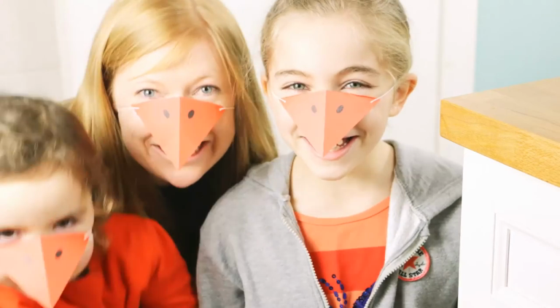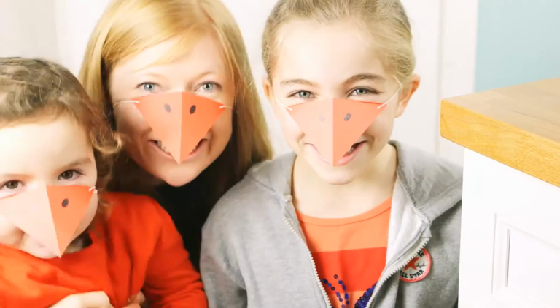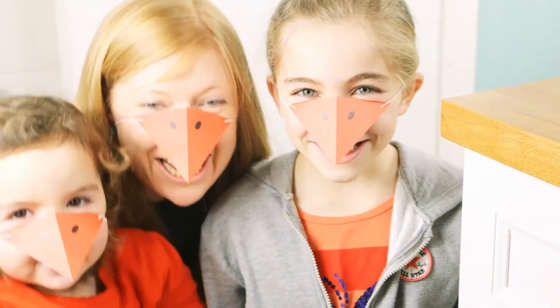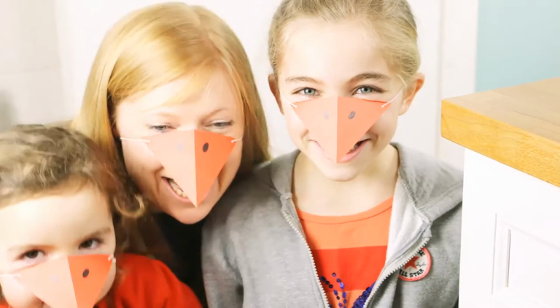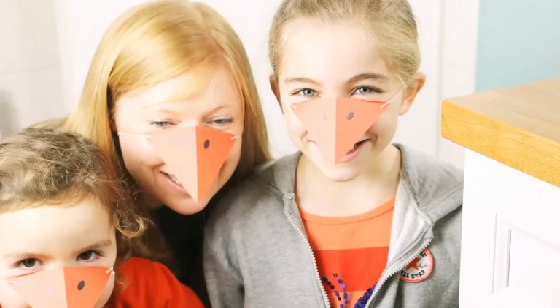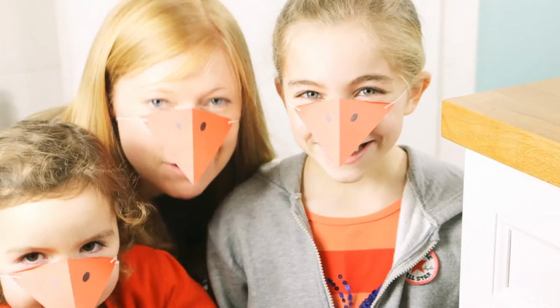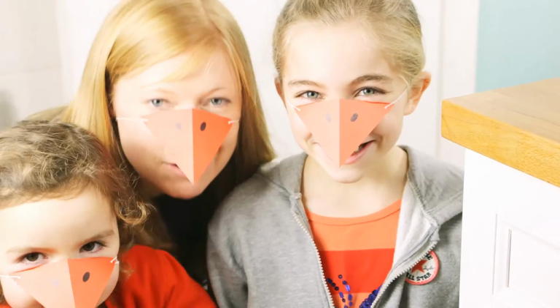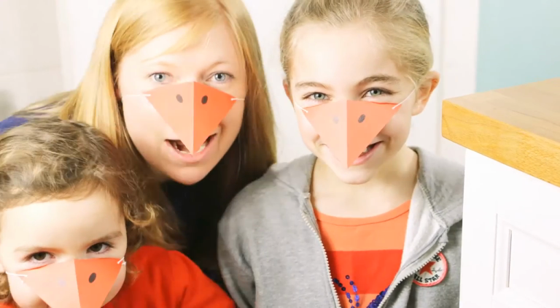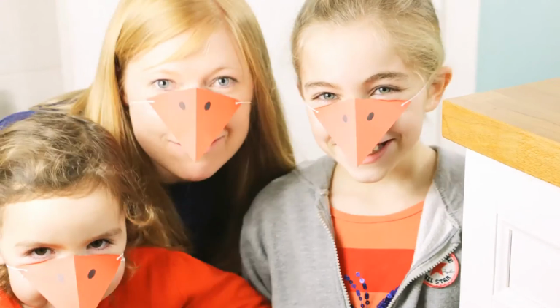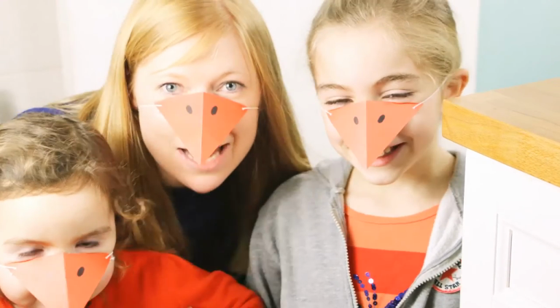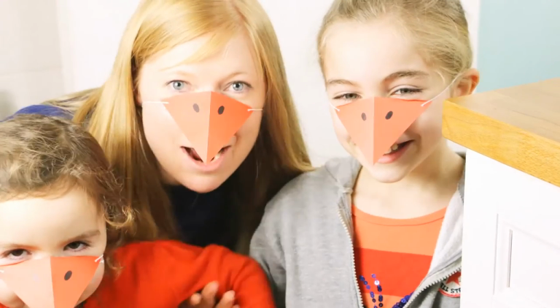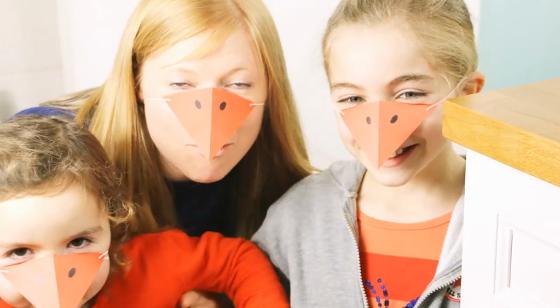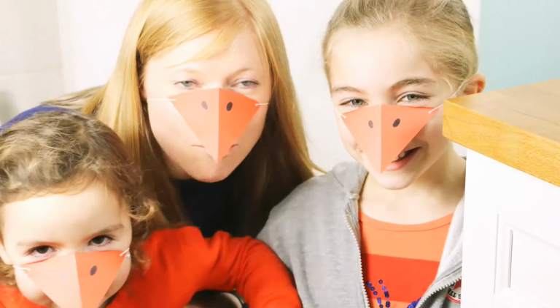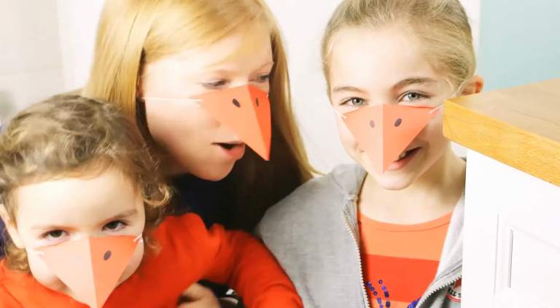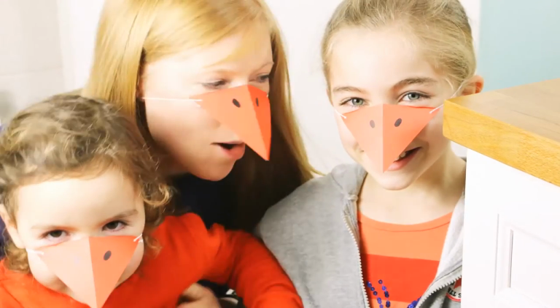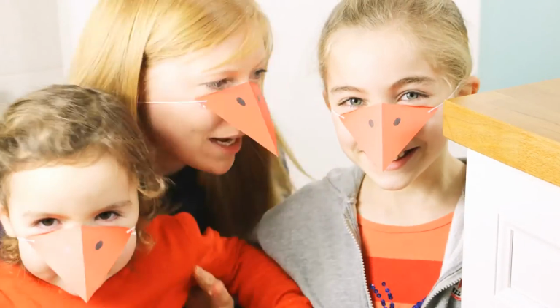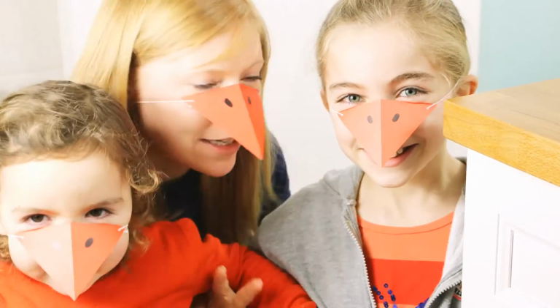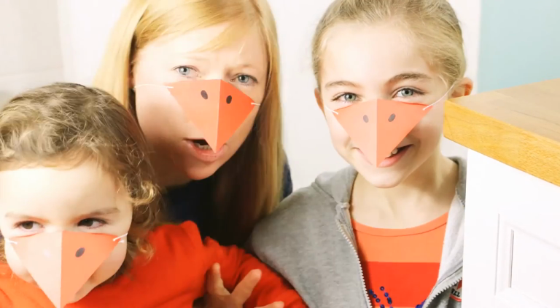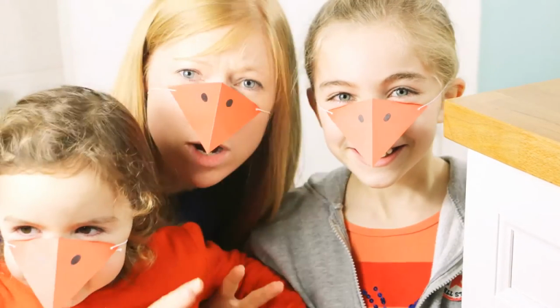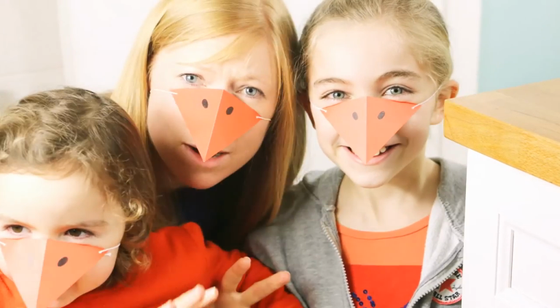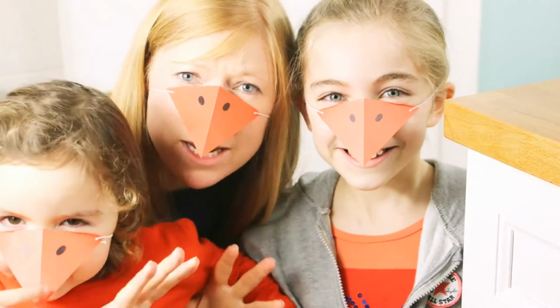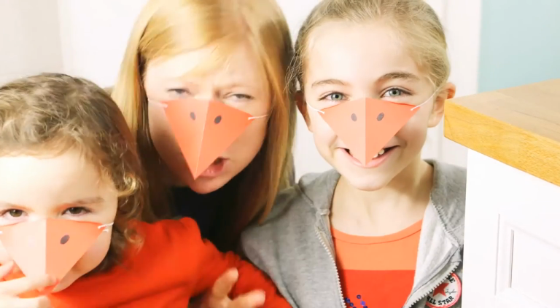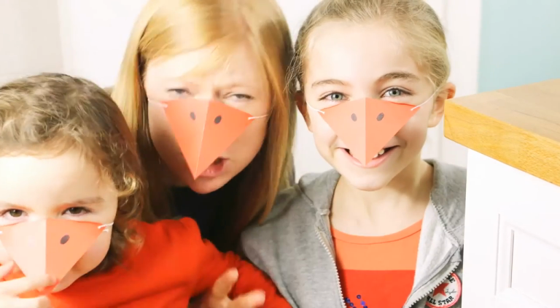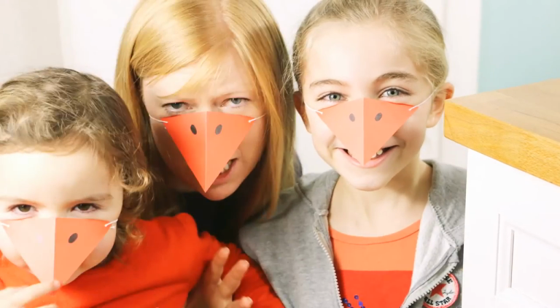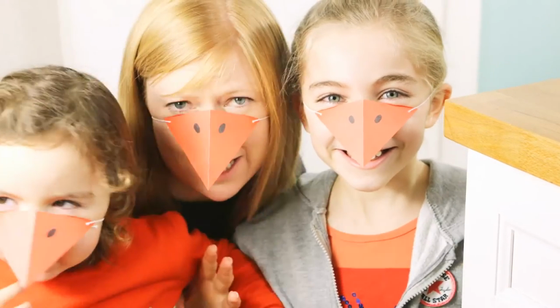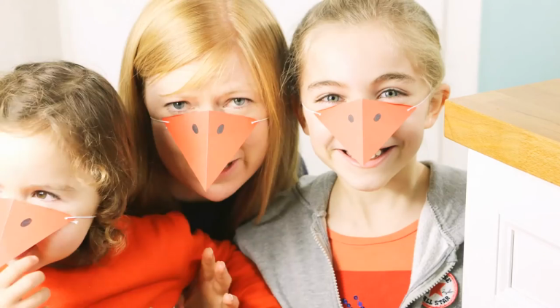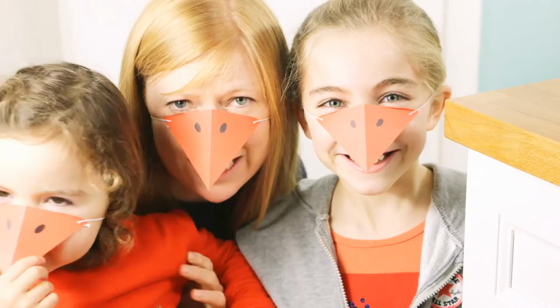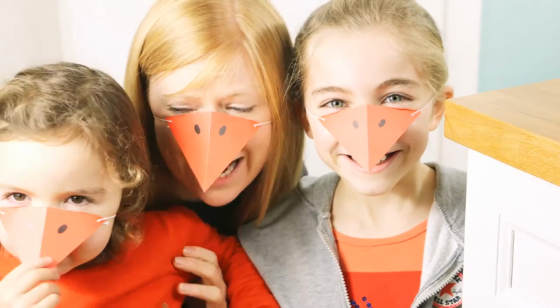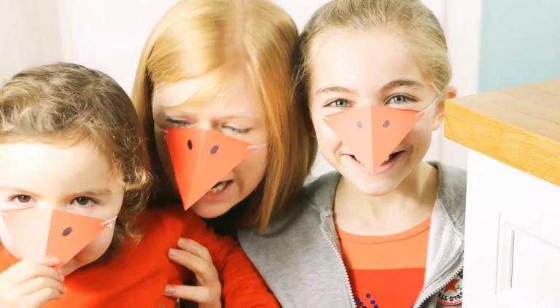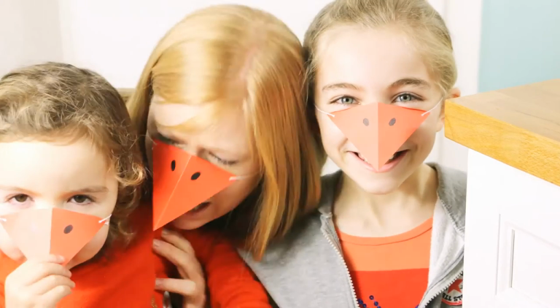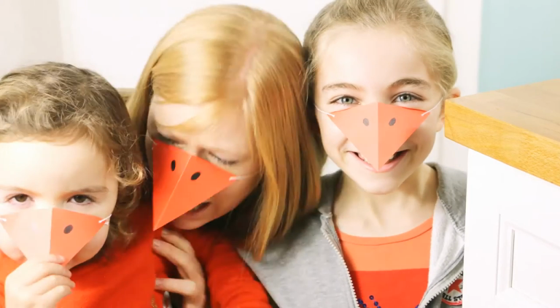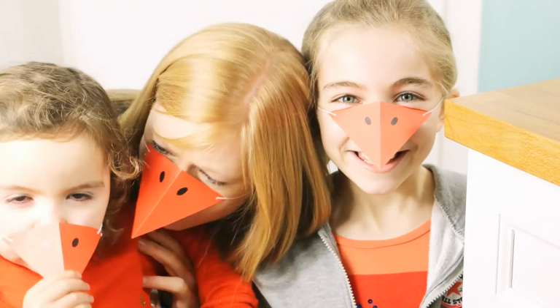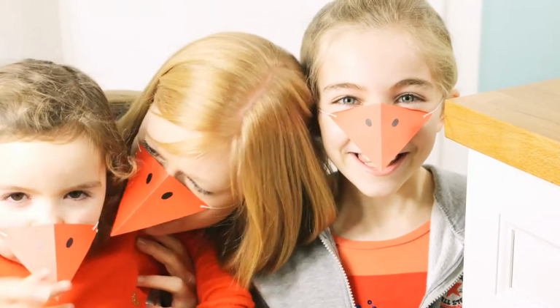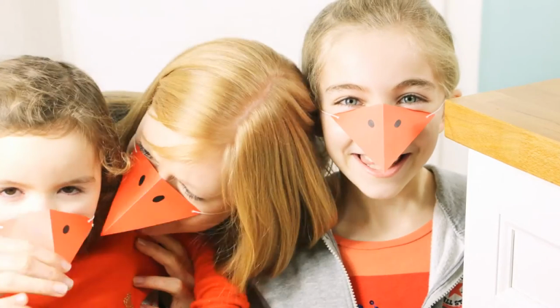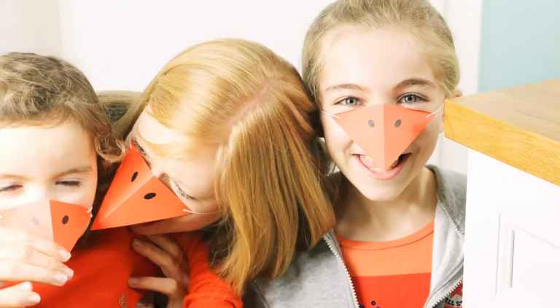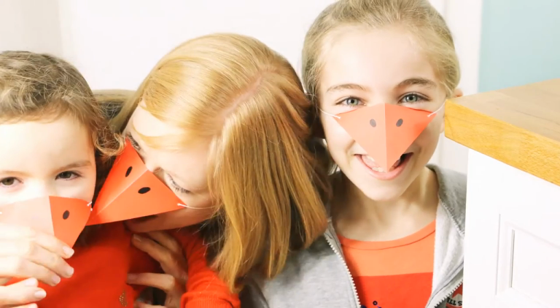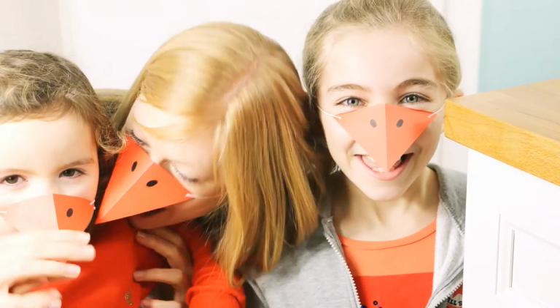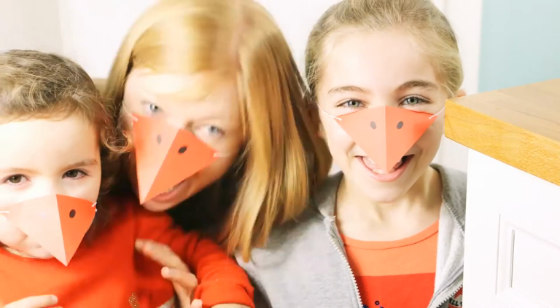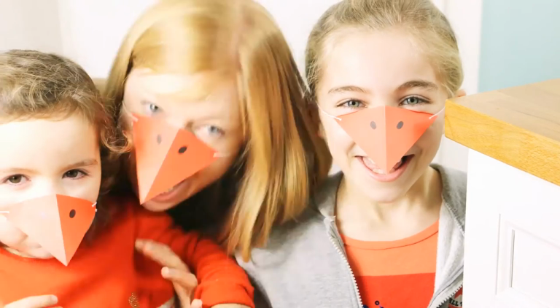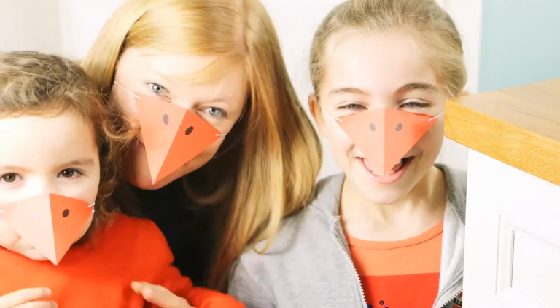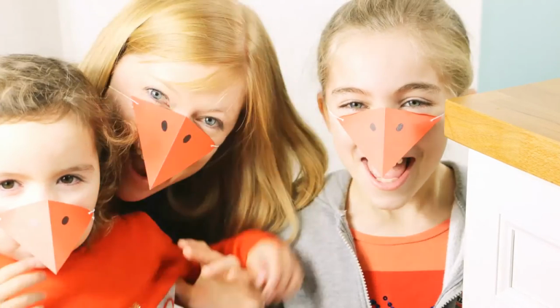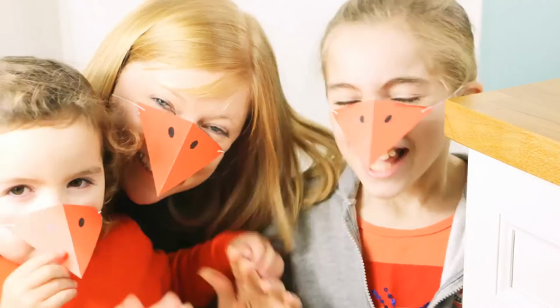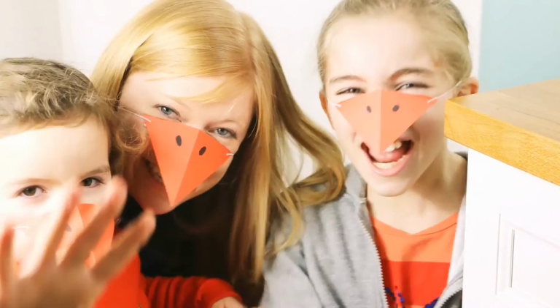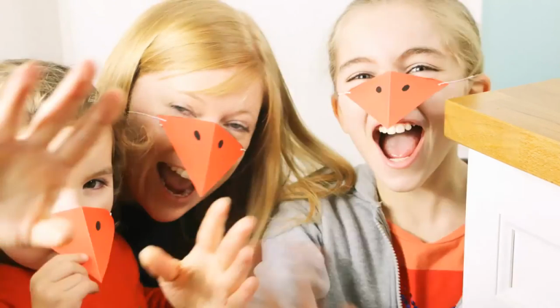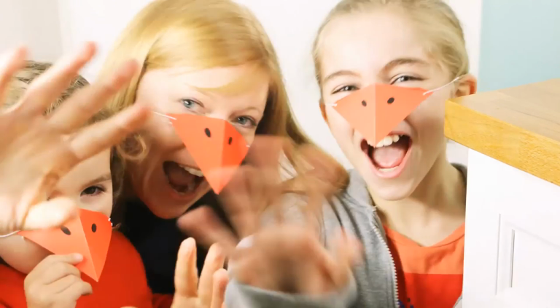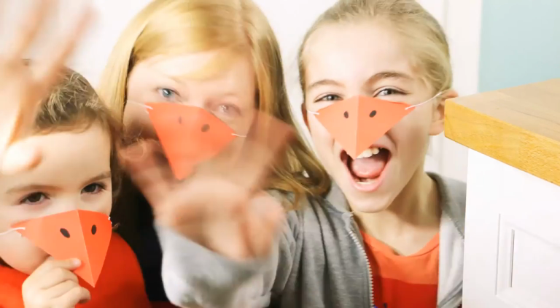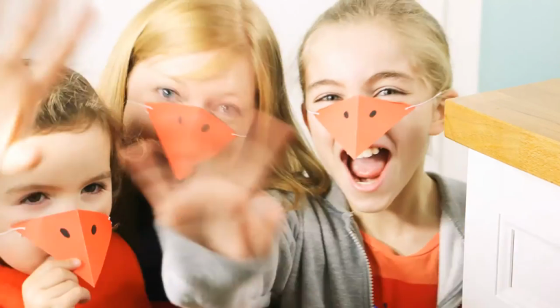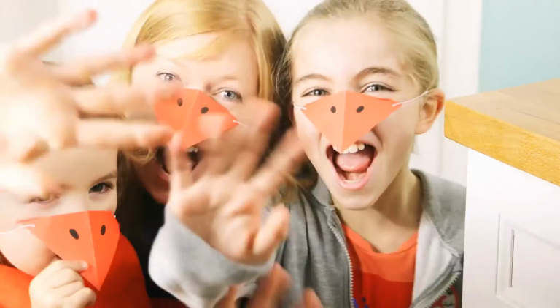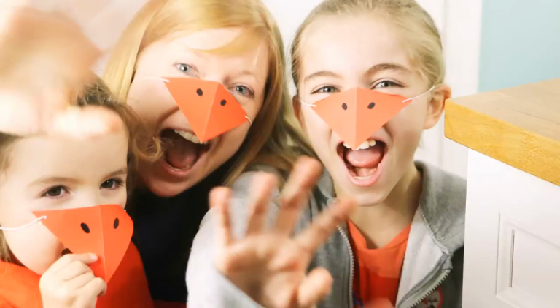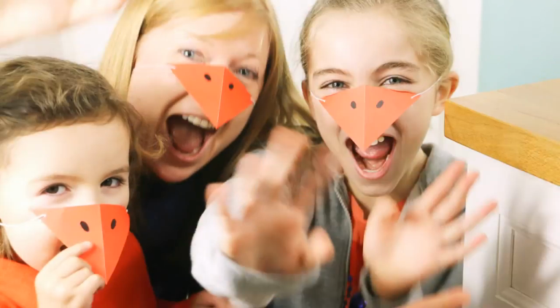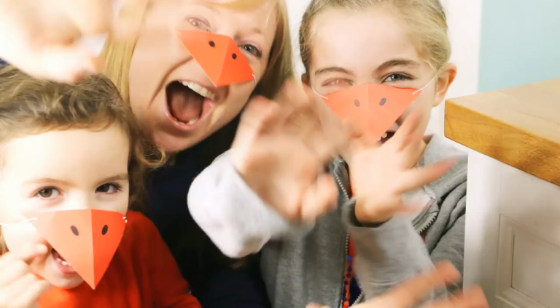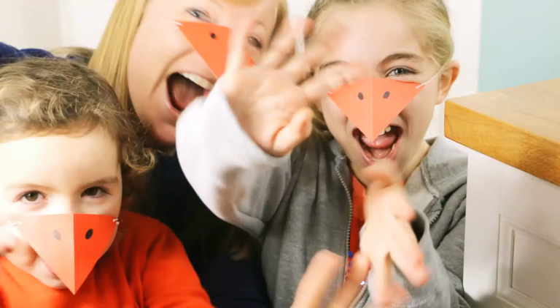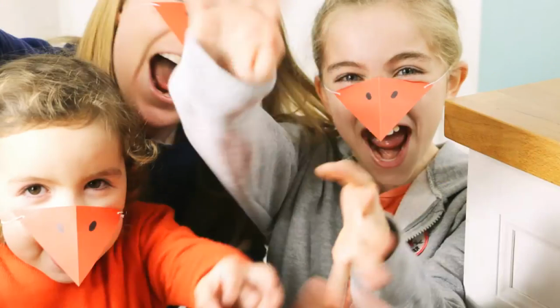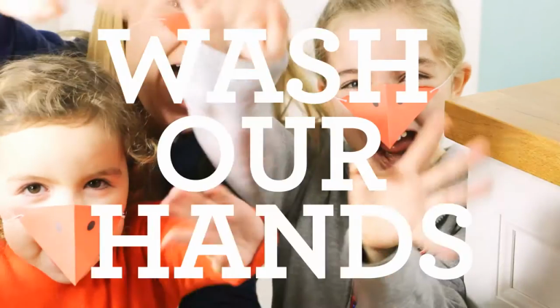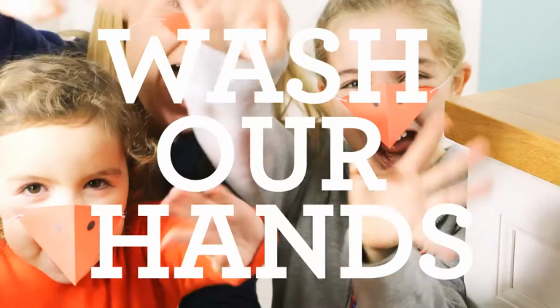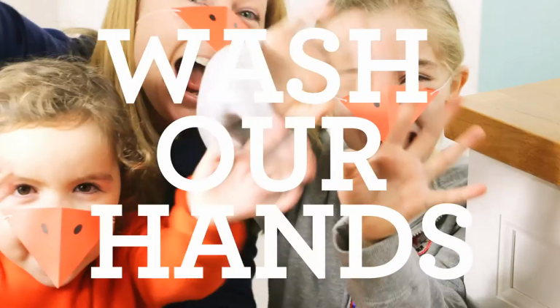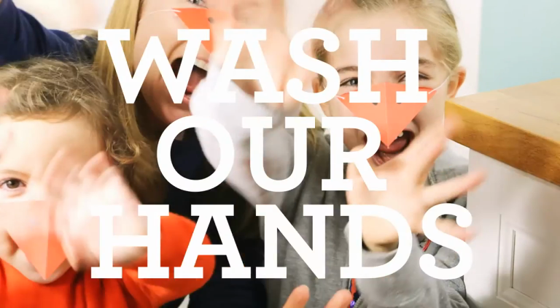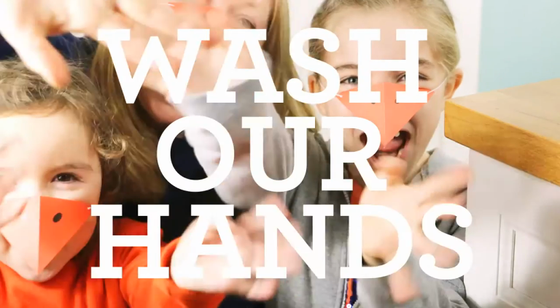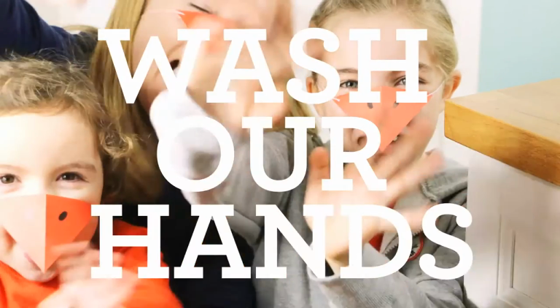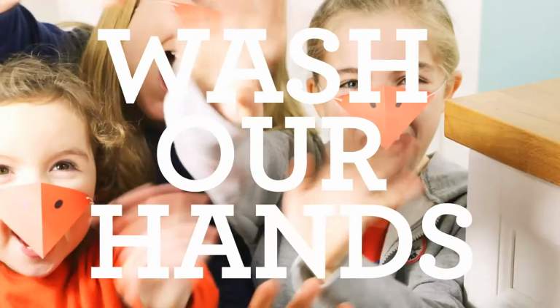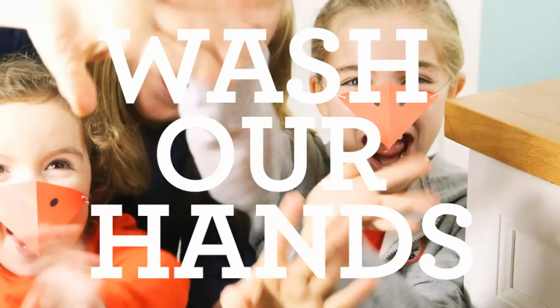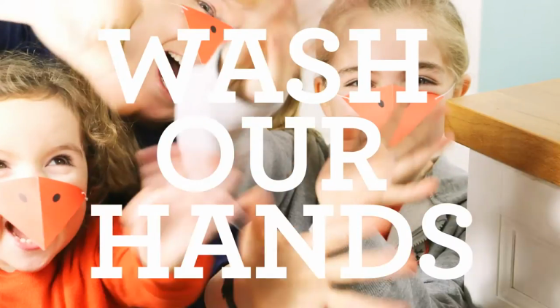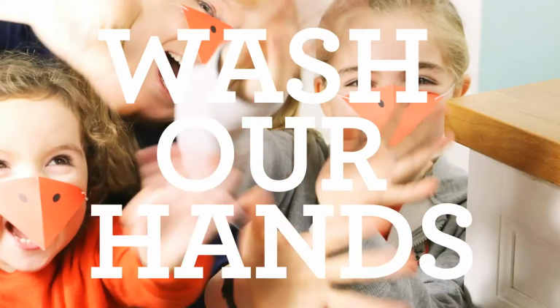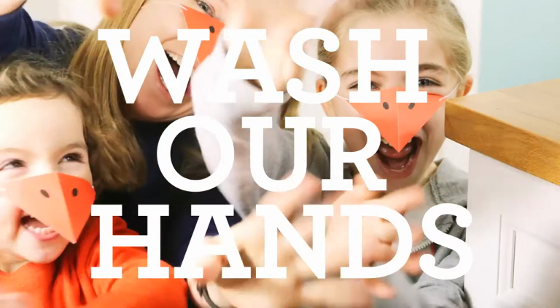As you can see, we are big fans of this Chicken Dipper recipe, but before we get started, we need to... Wash your hands!